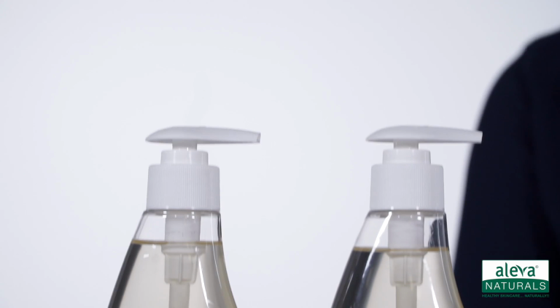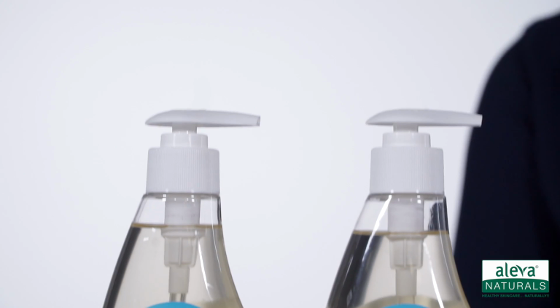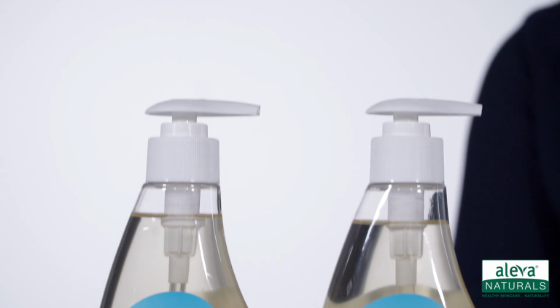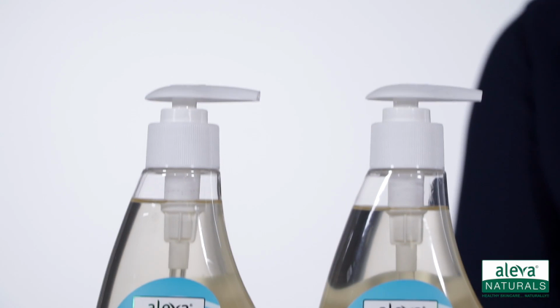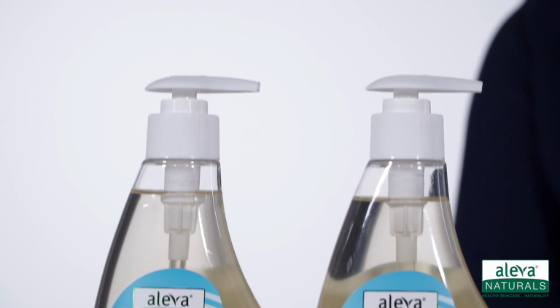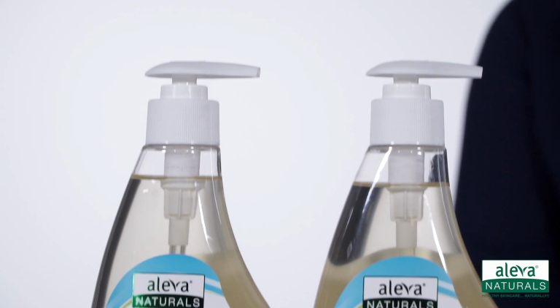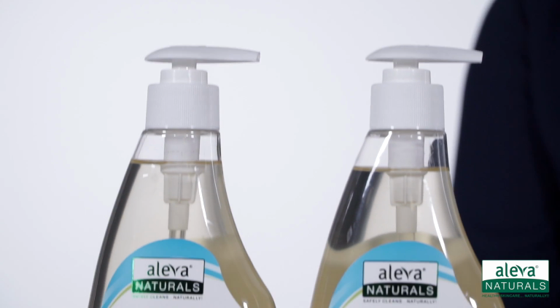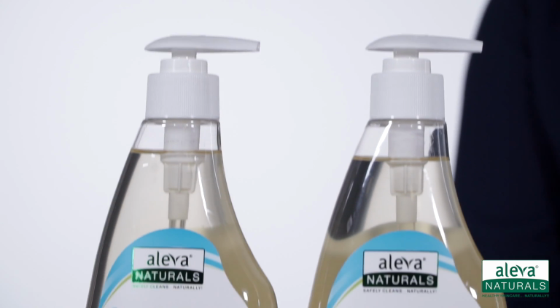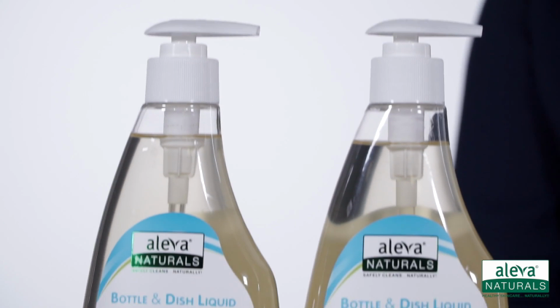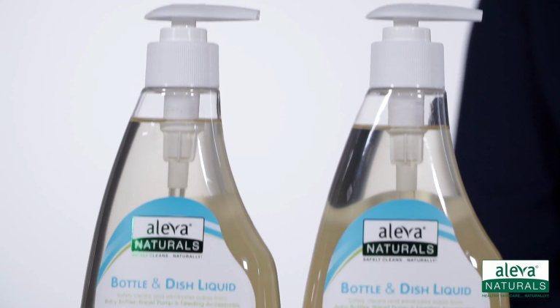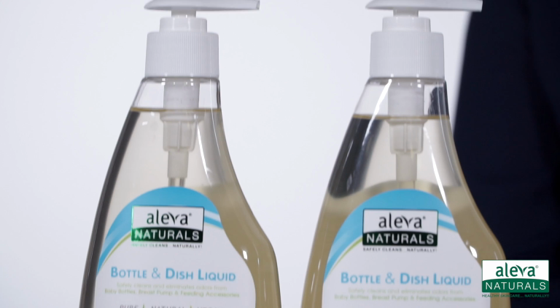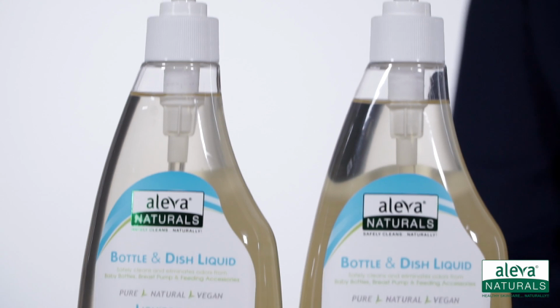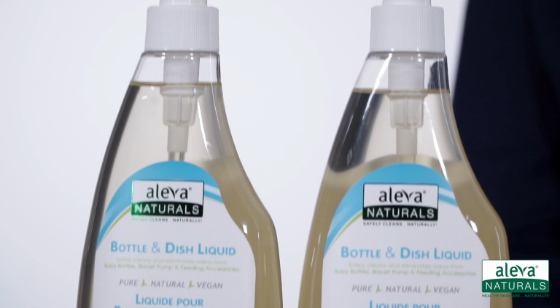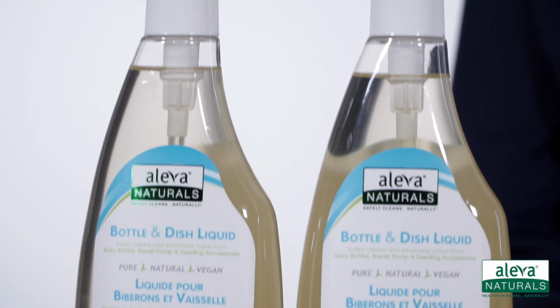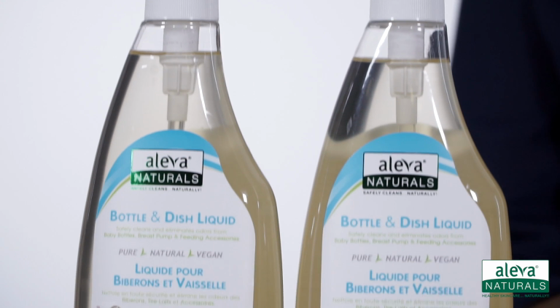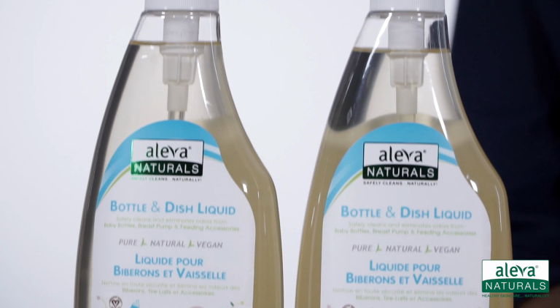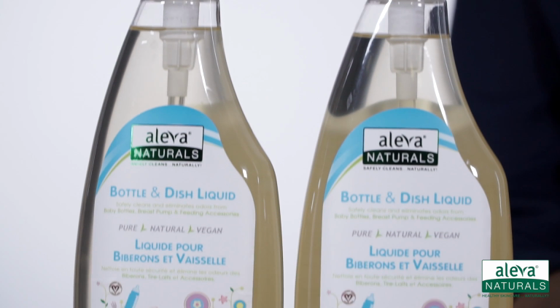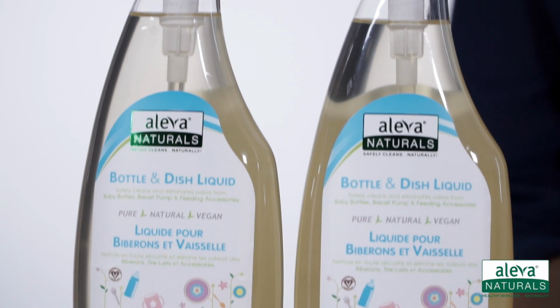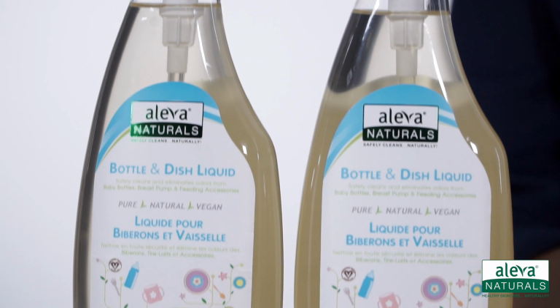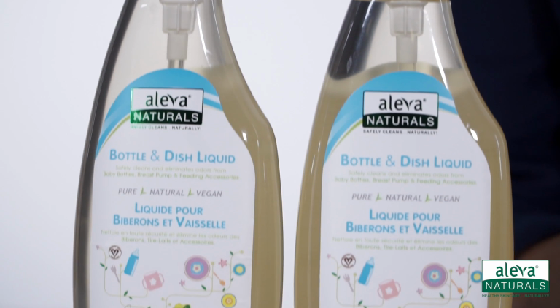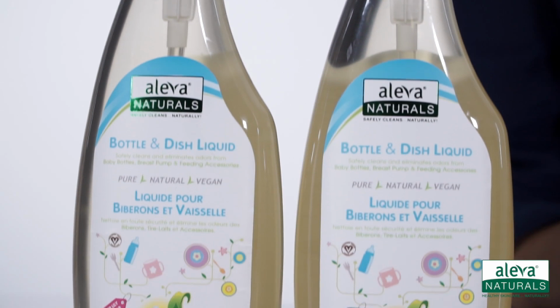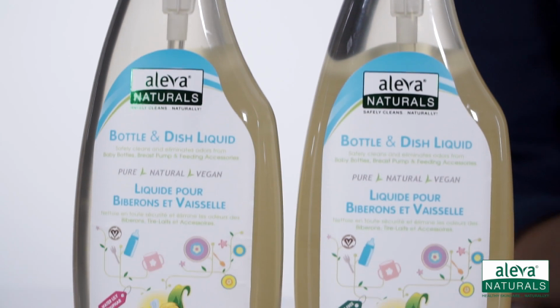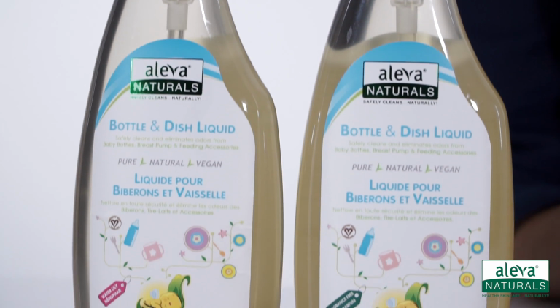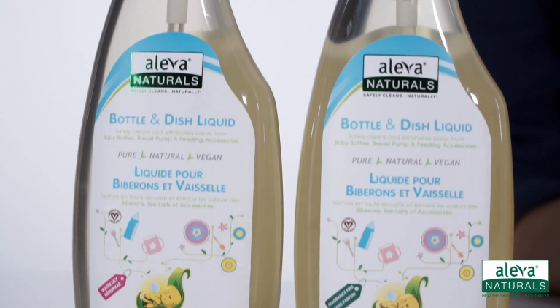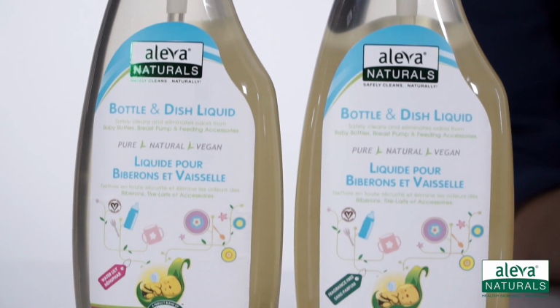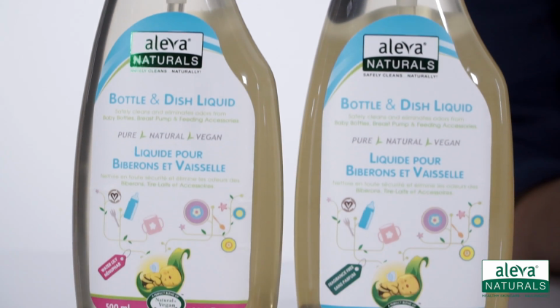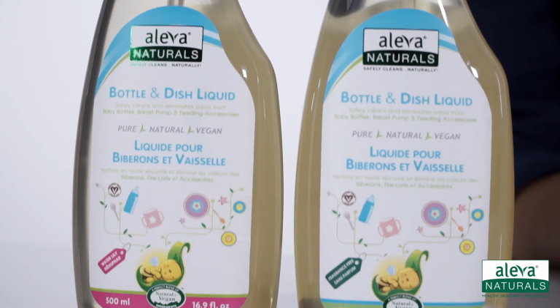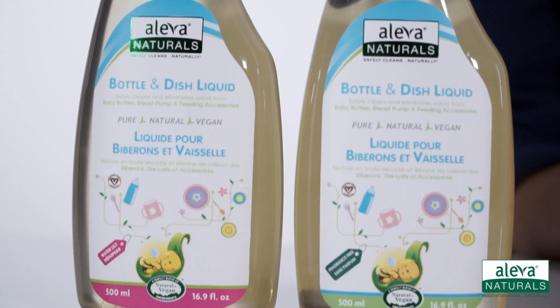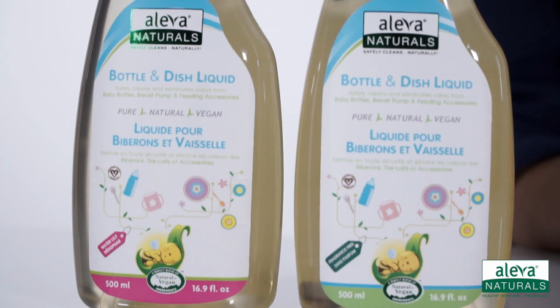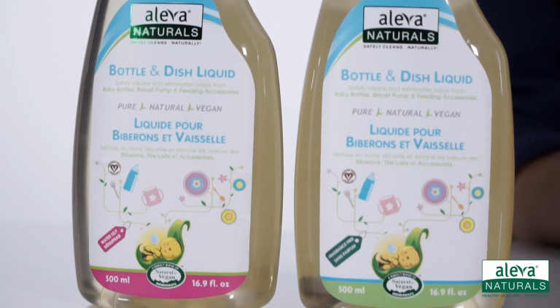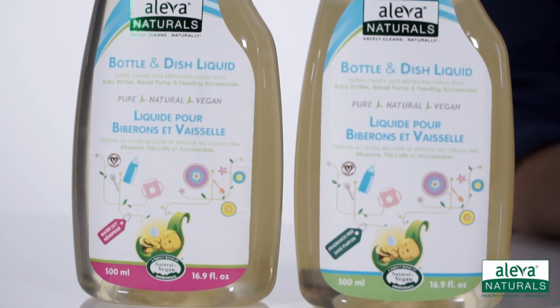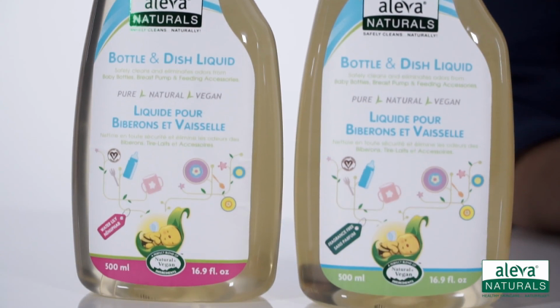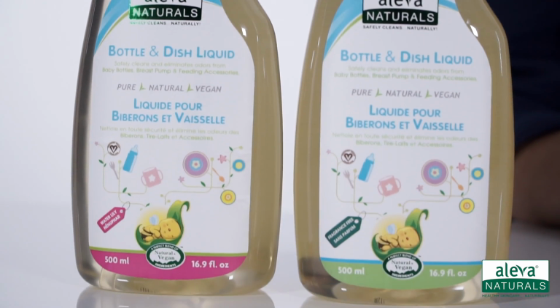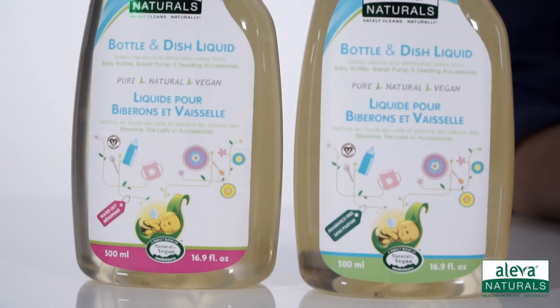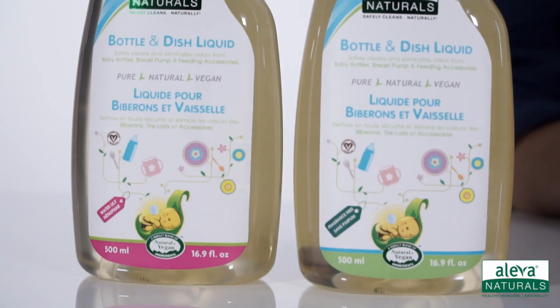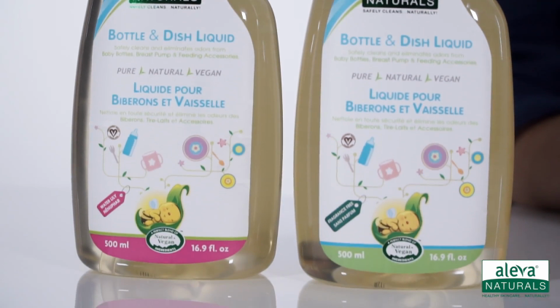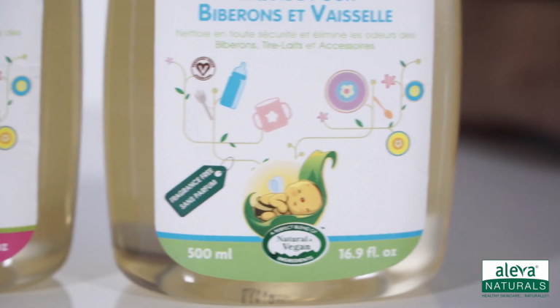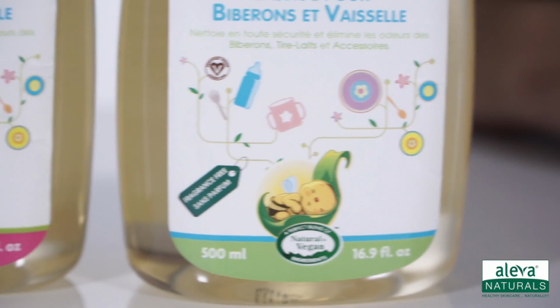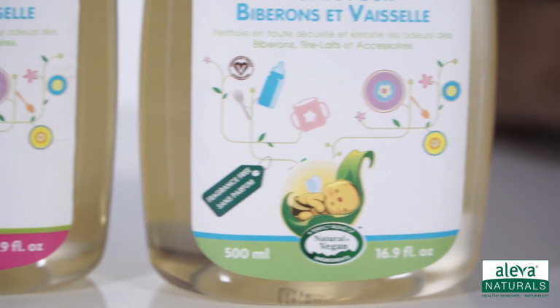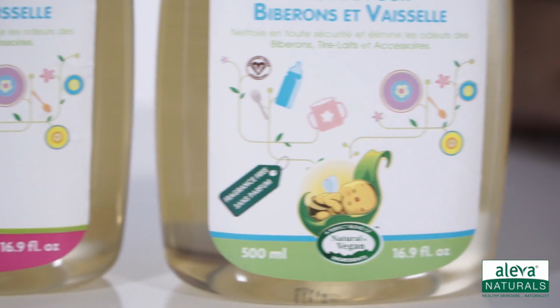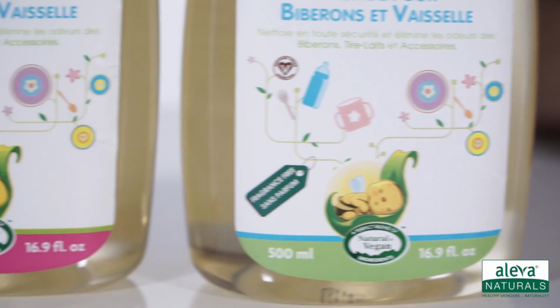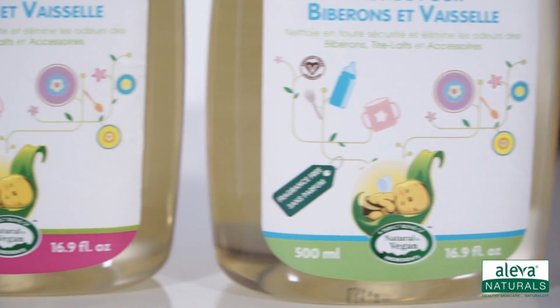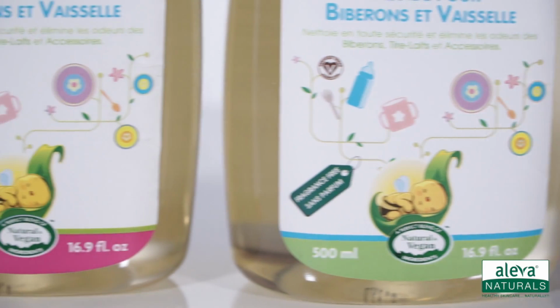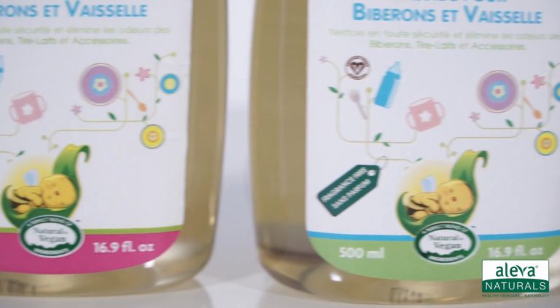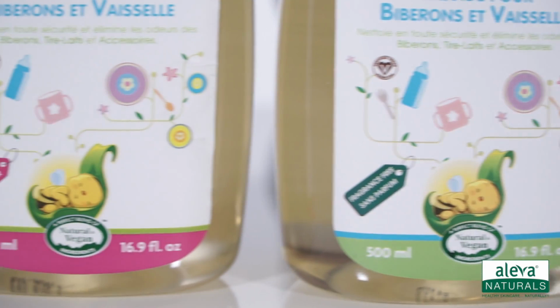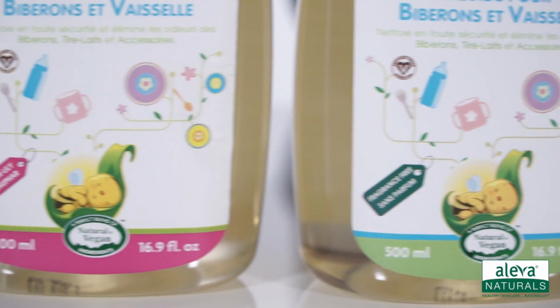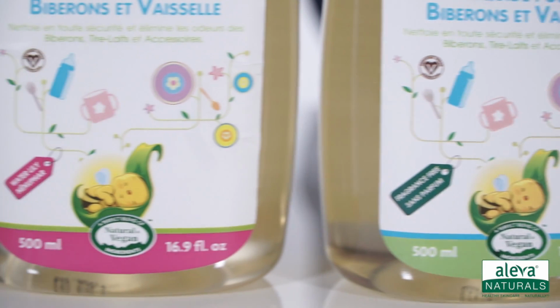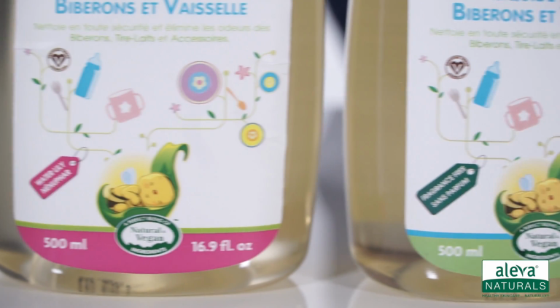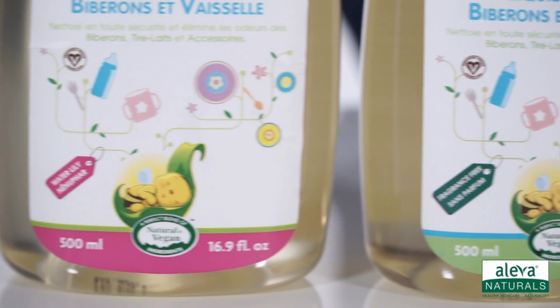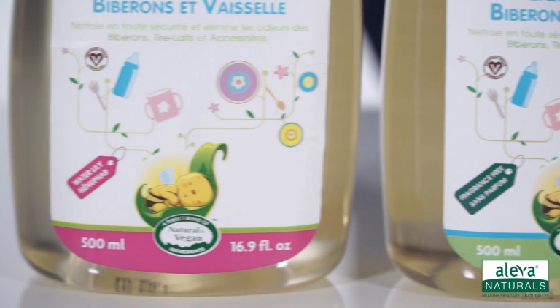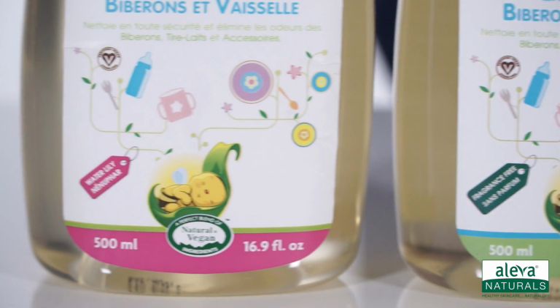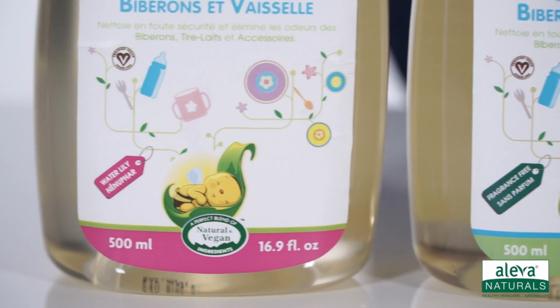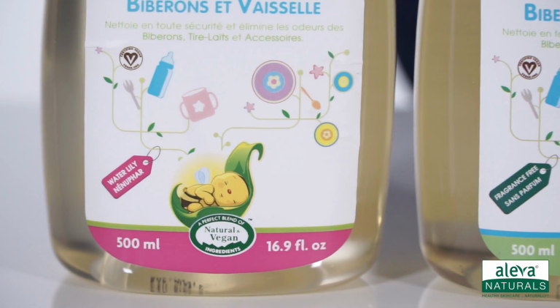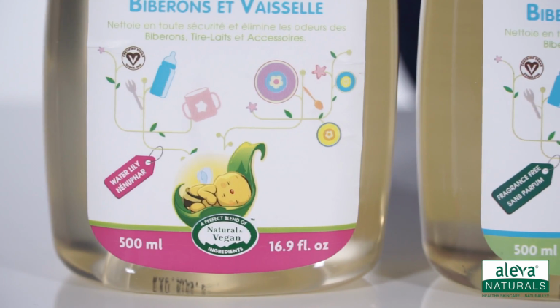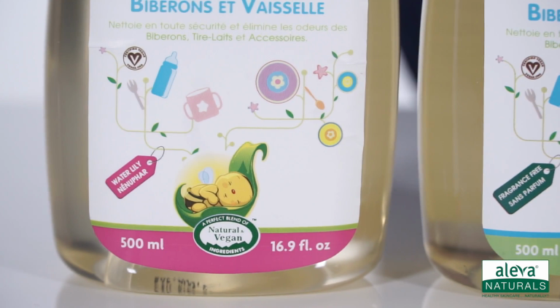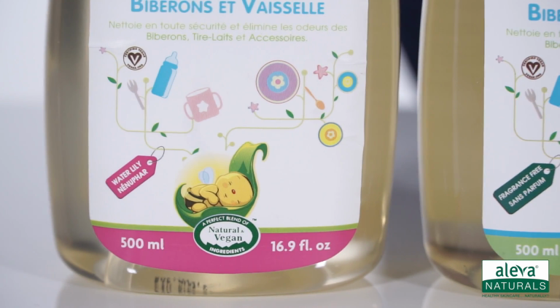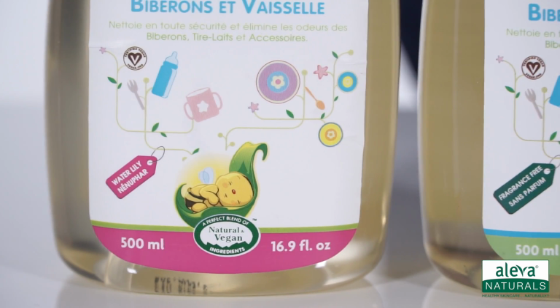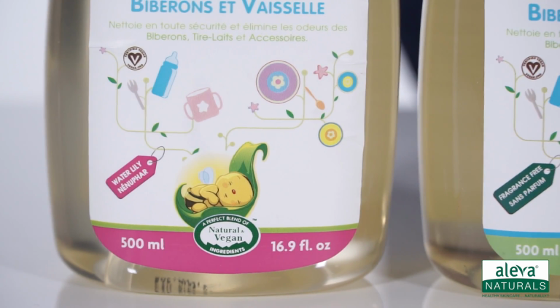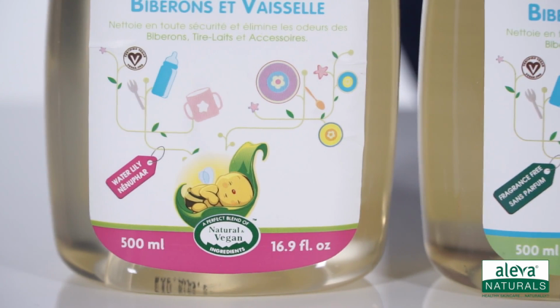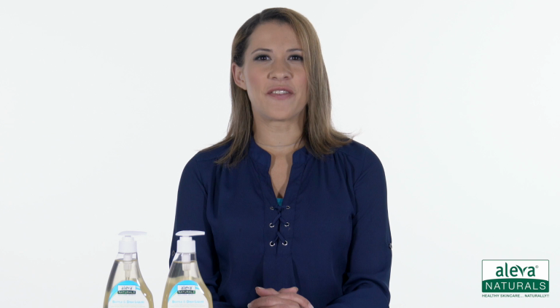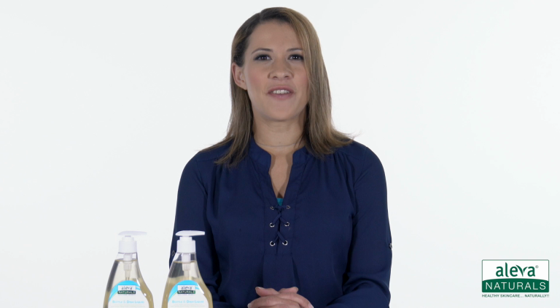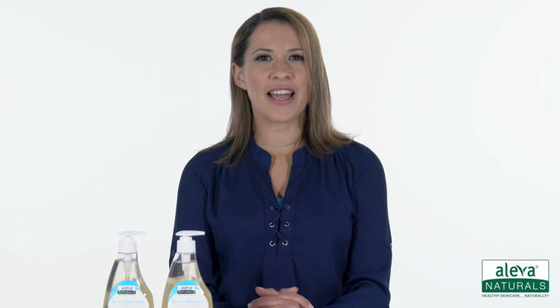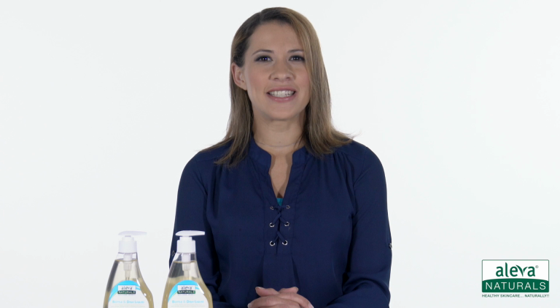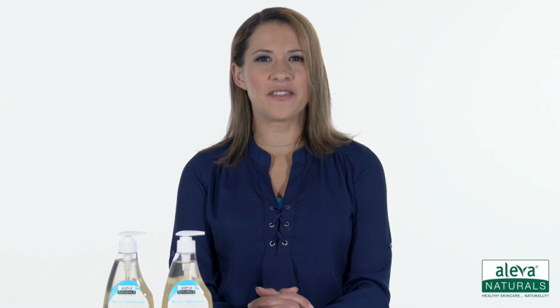With a choice of fragrance free or the signature water lily scent, Aleva Naturals bottle and dish liquid is an effective, baby safe formula for cleaning feeding accessories.